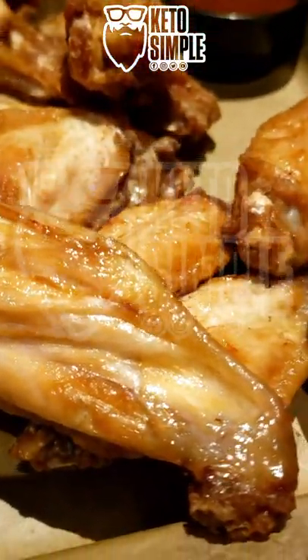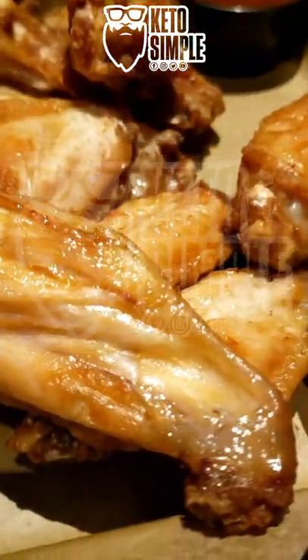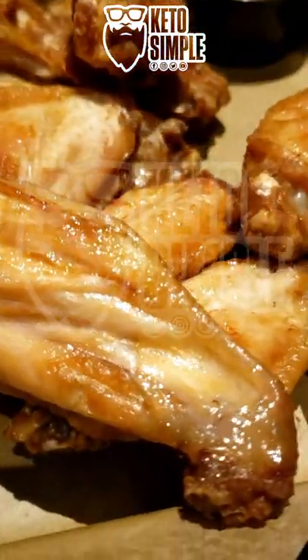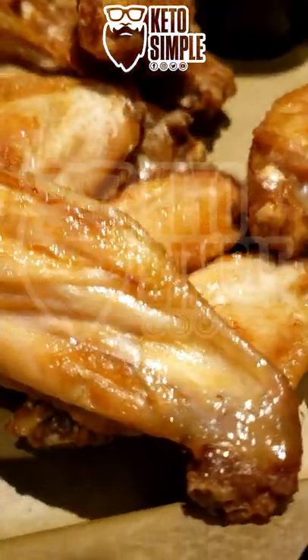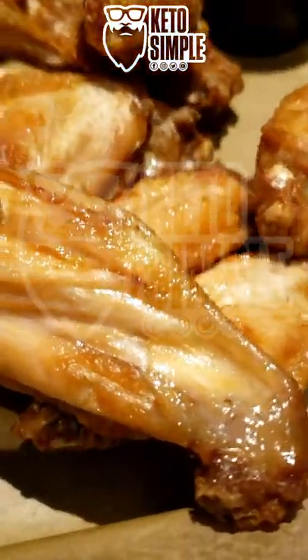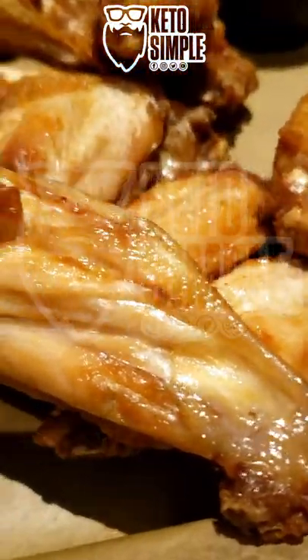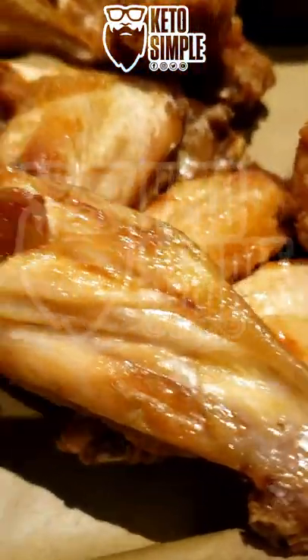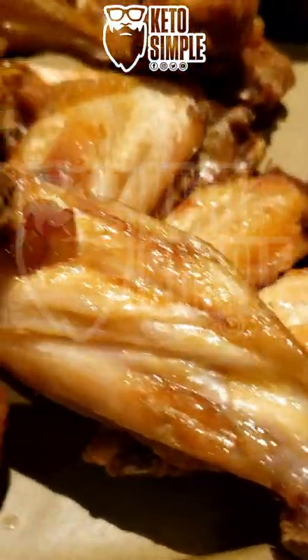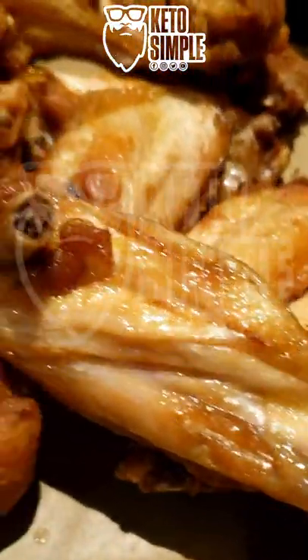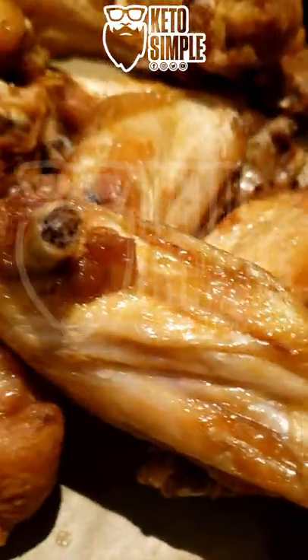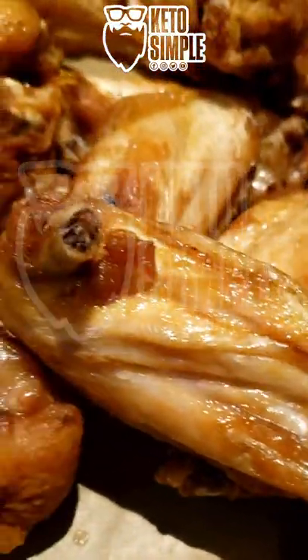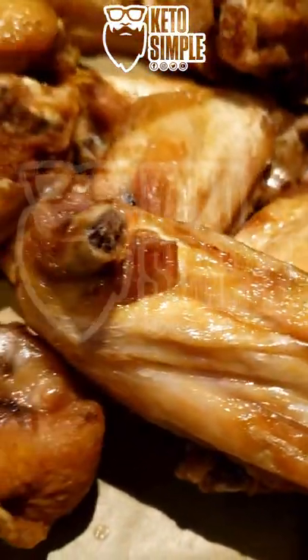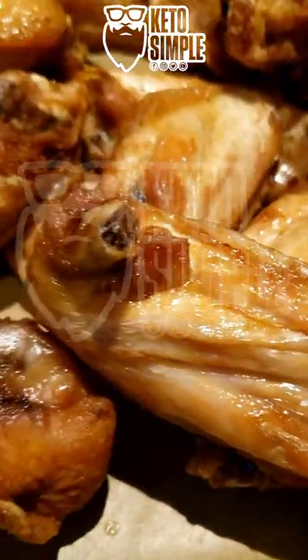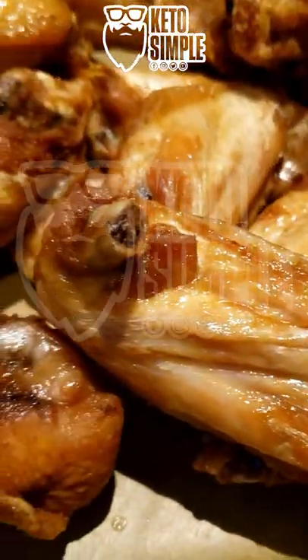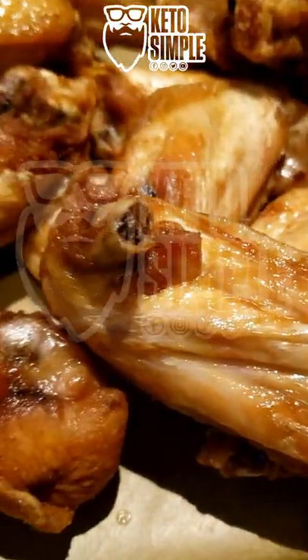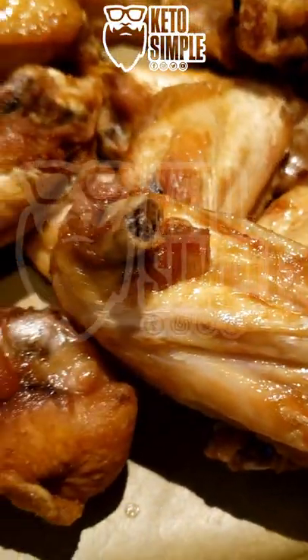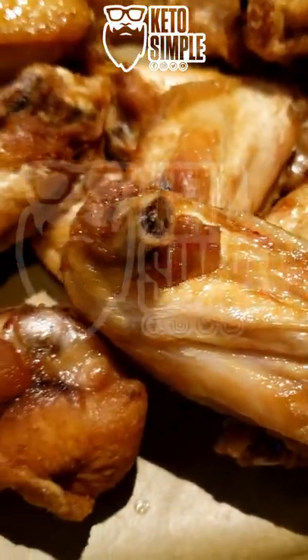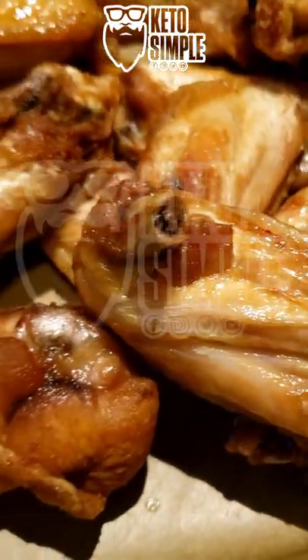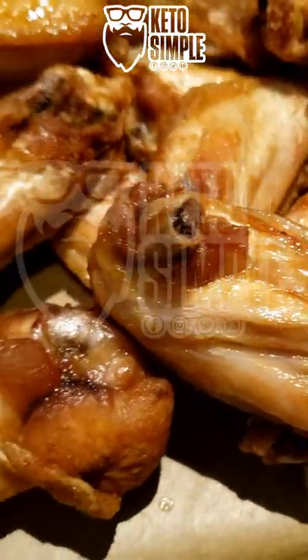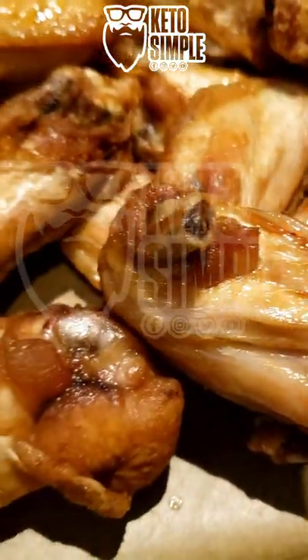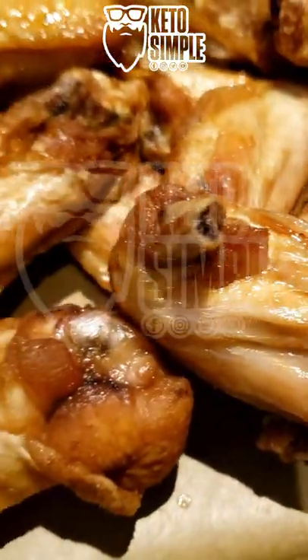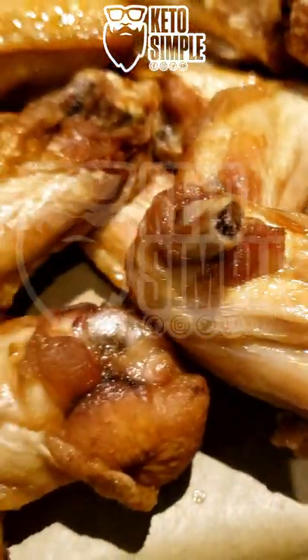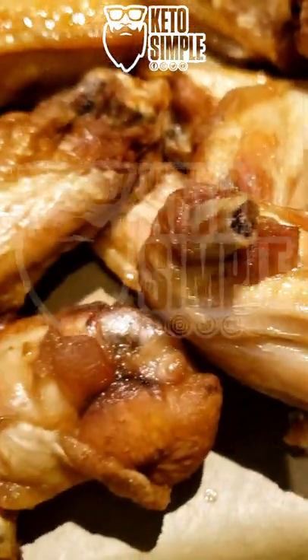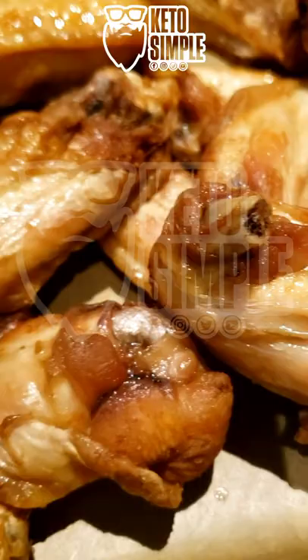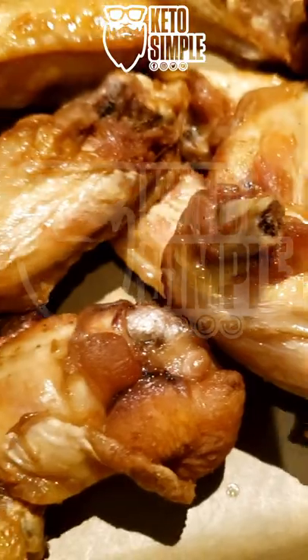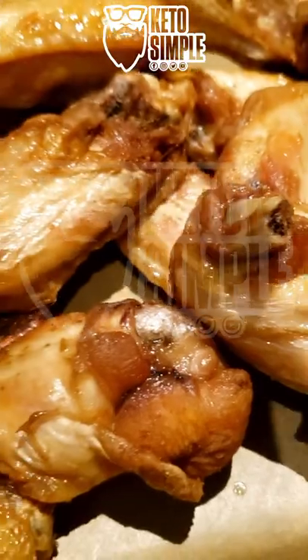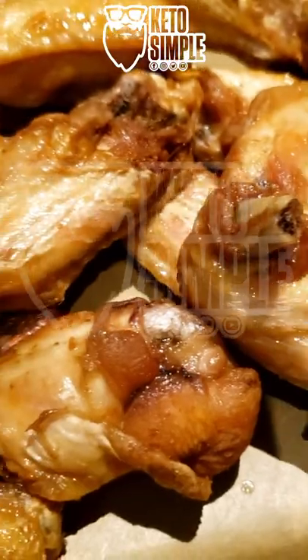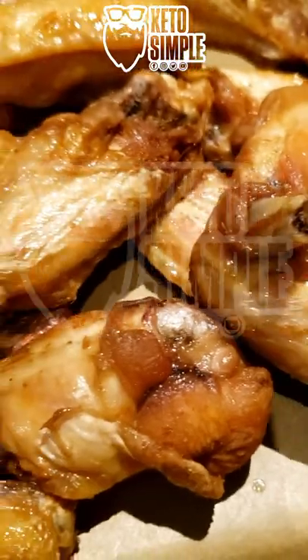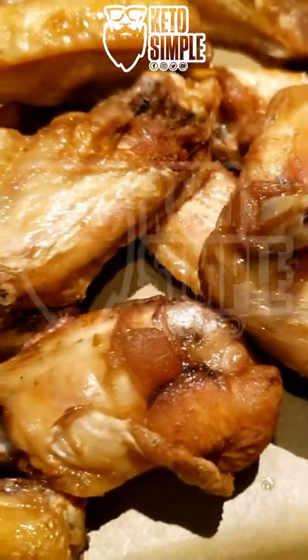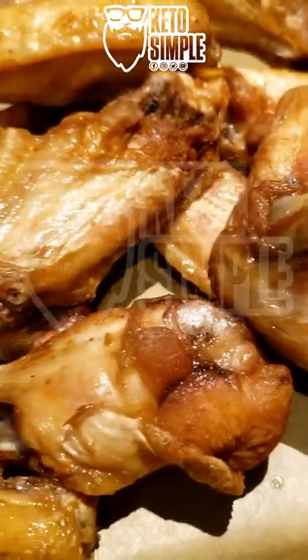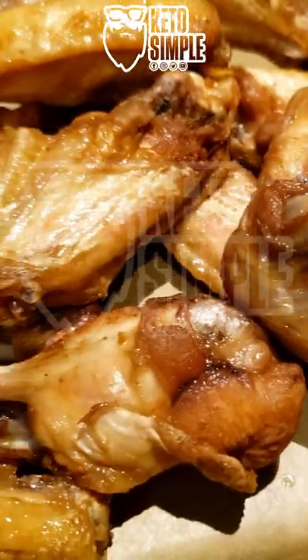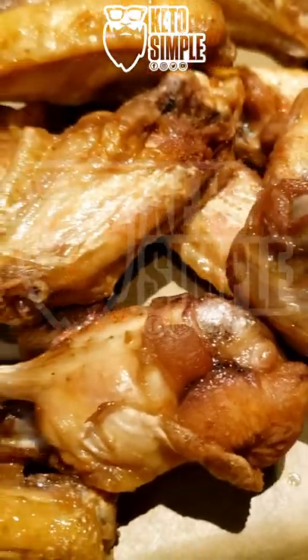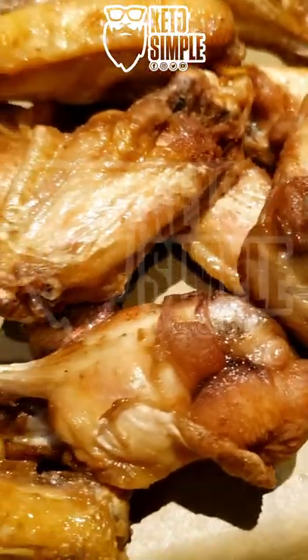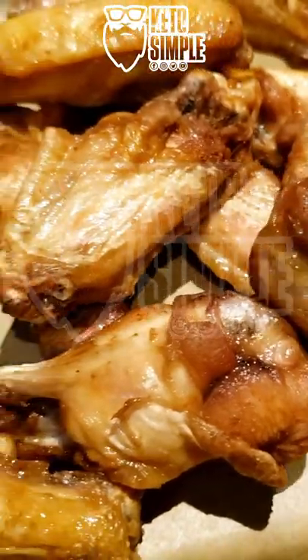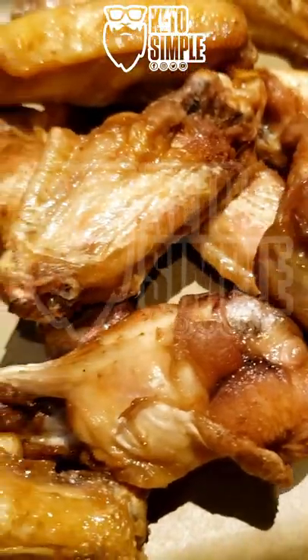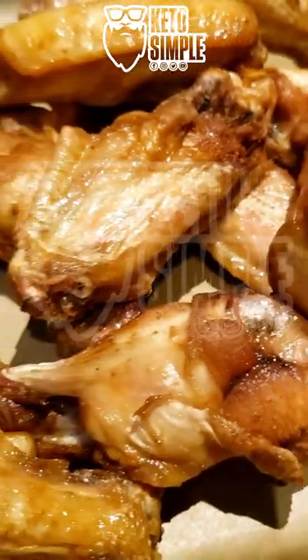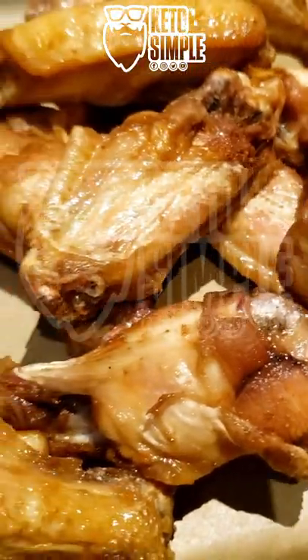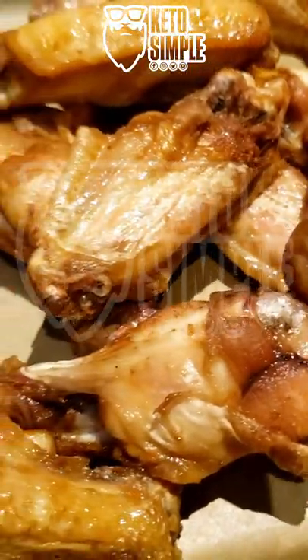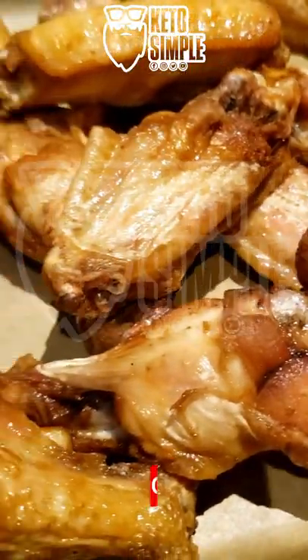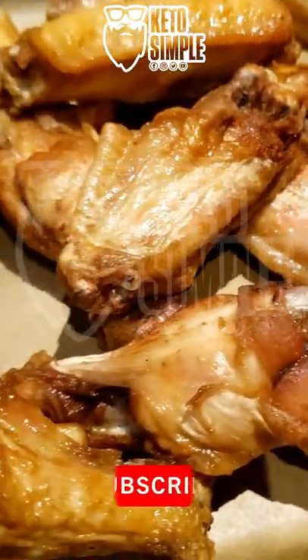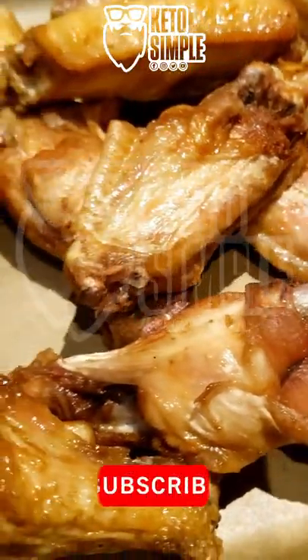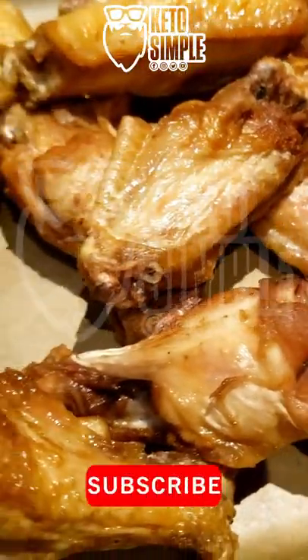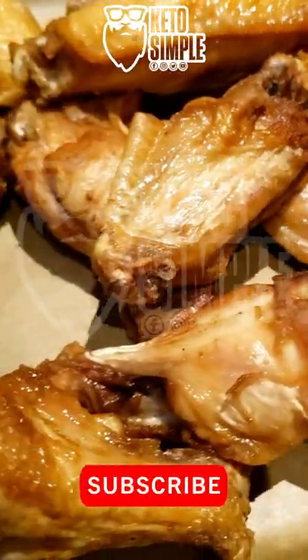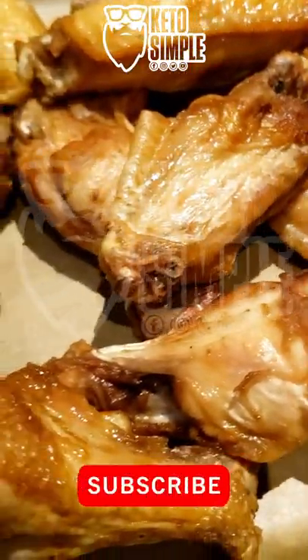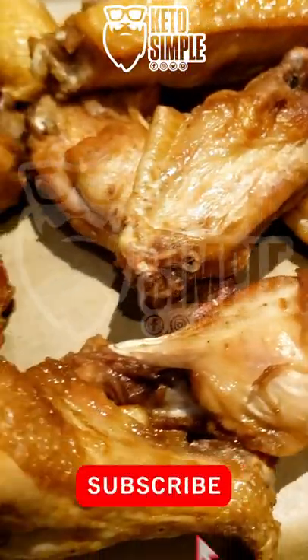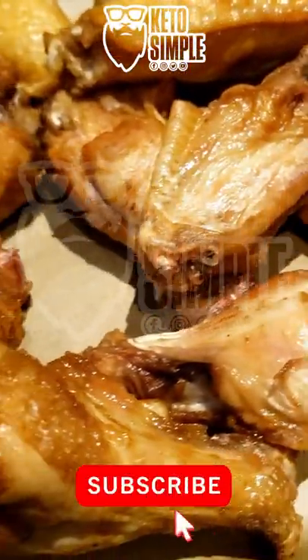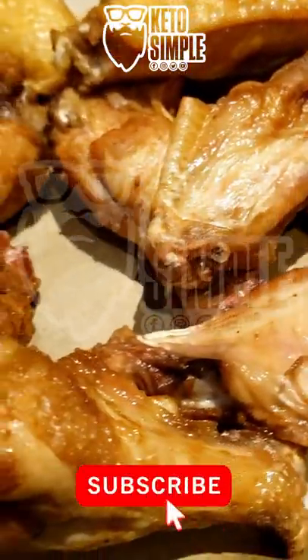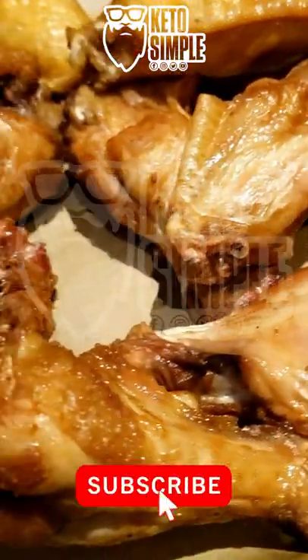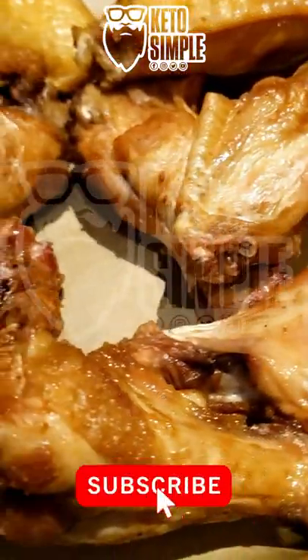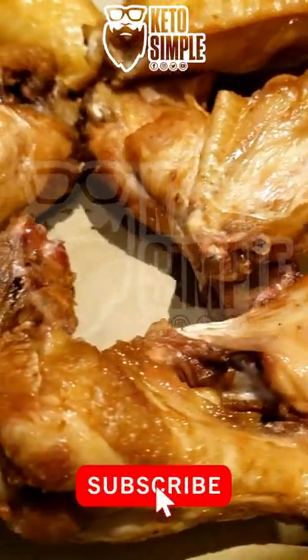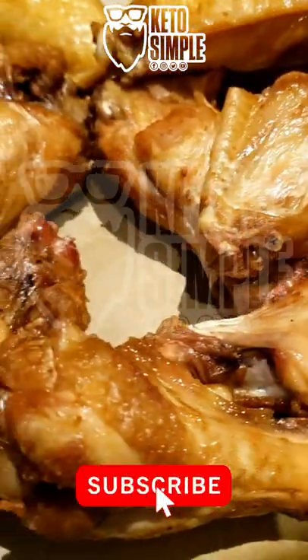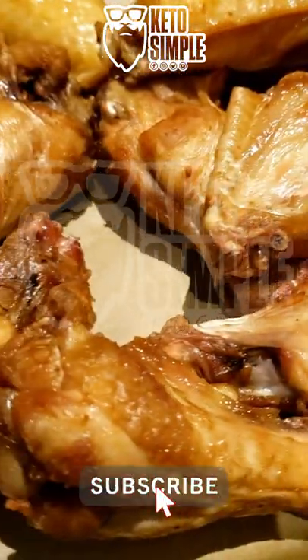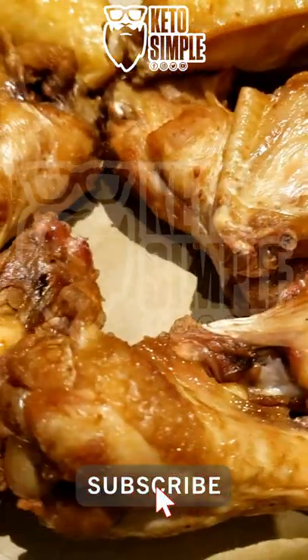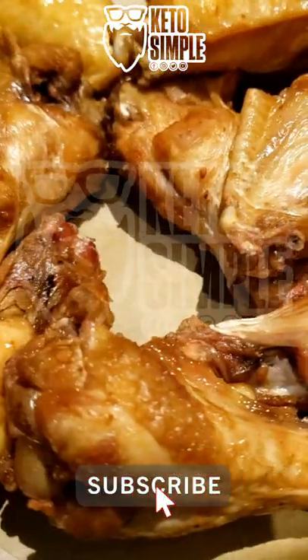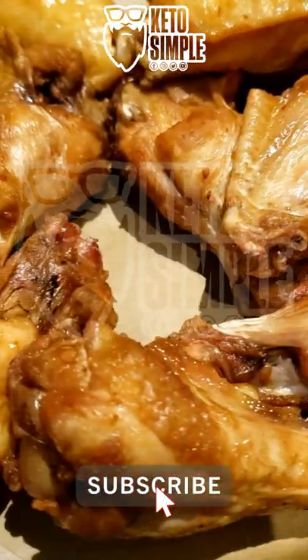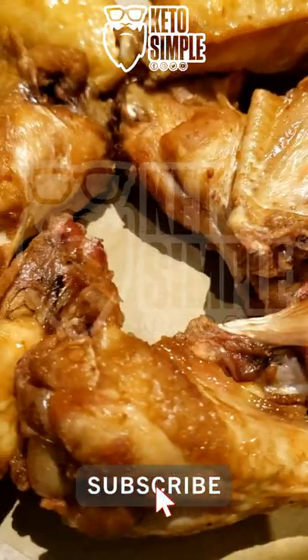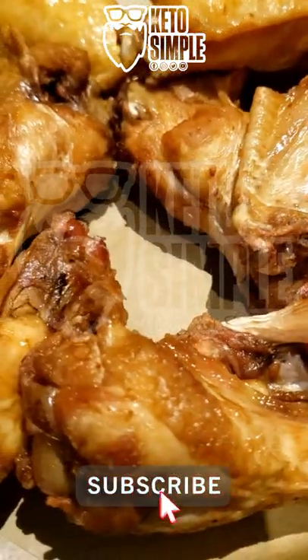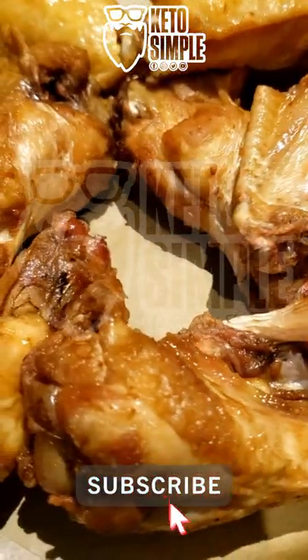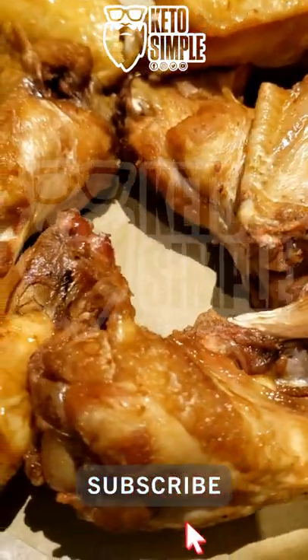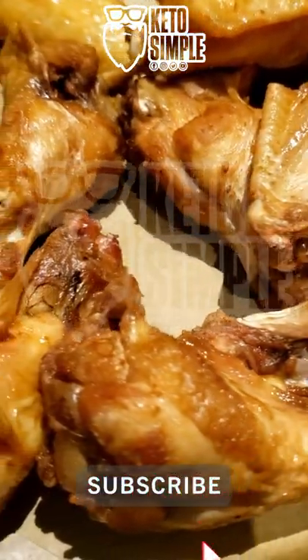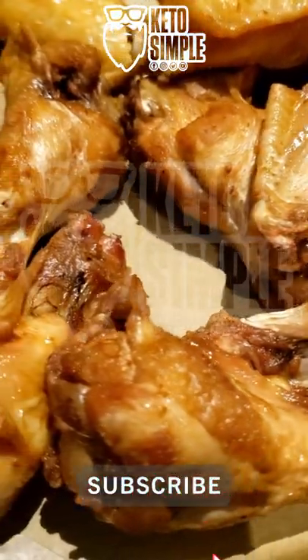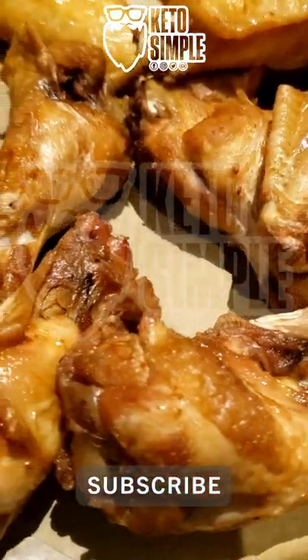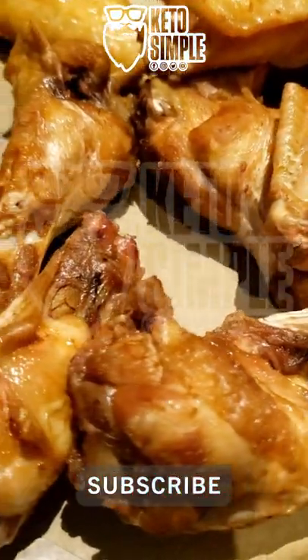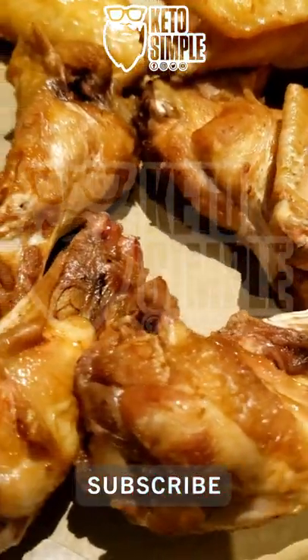Tell me what you get when you go to Buffalo Wild Wings. Don't forget to like and follow for more.